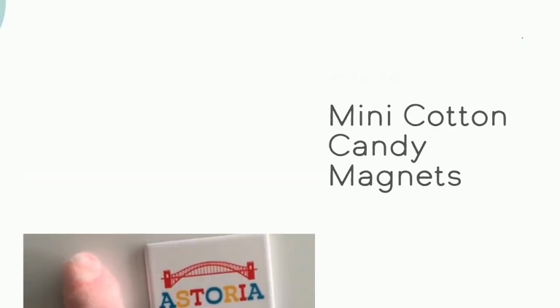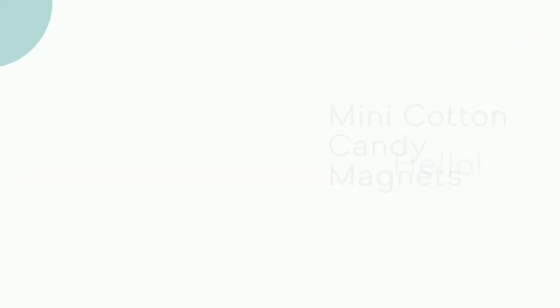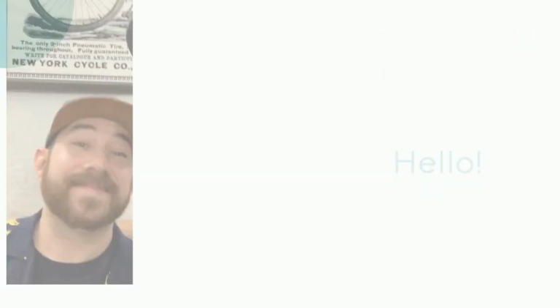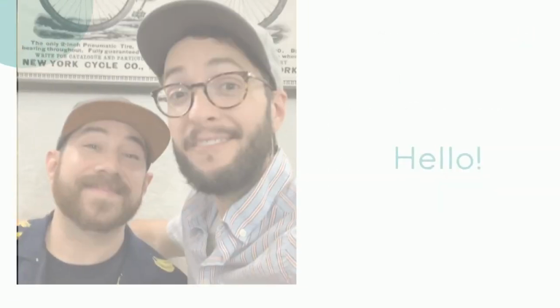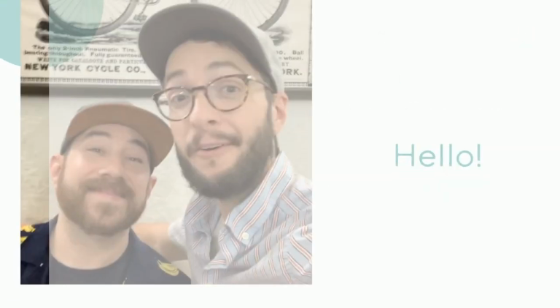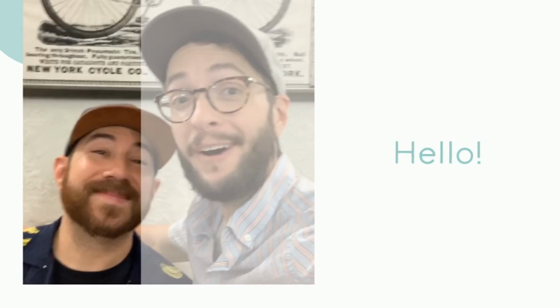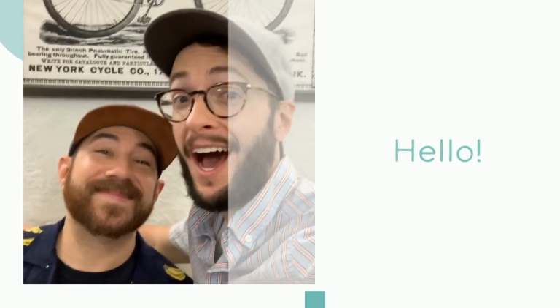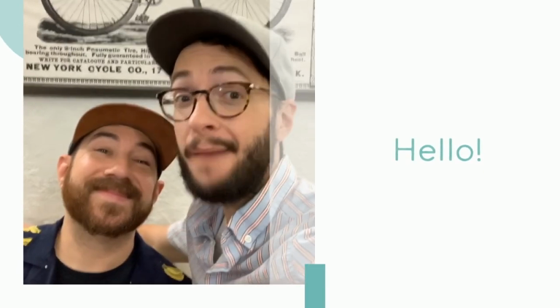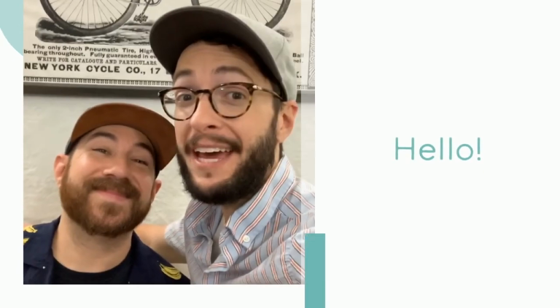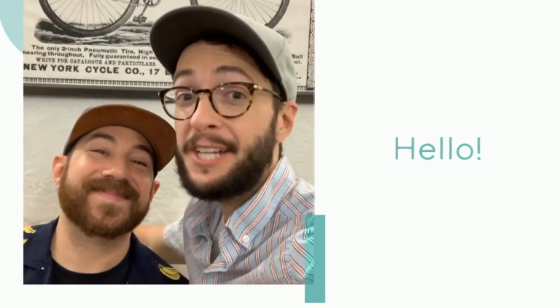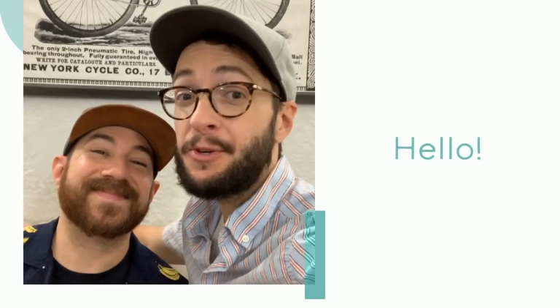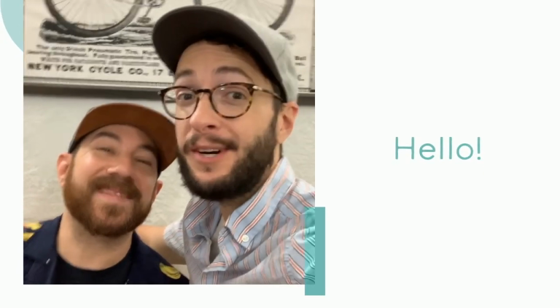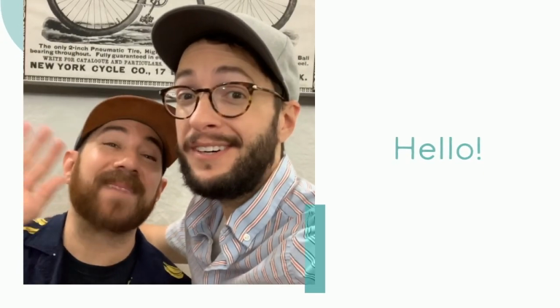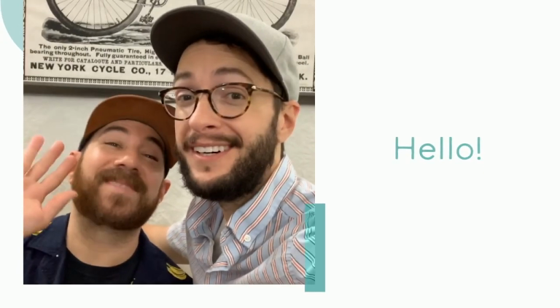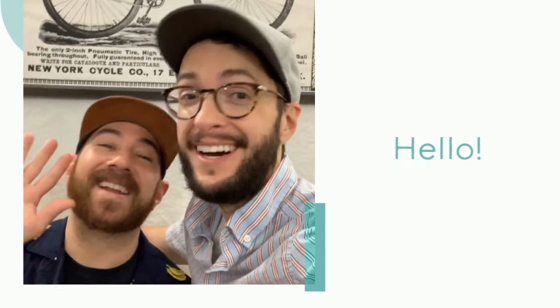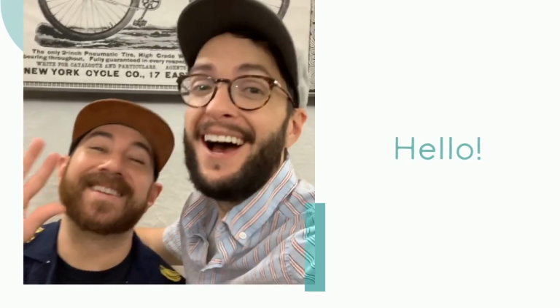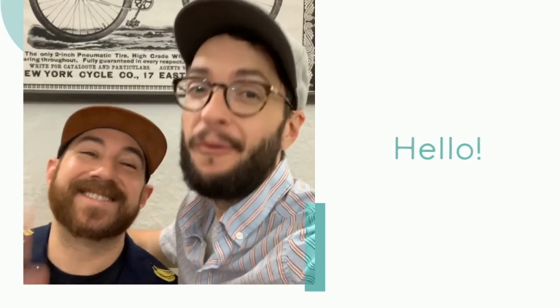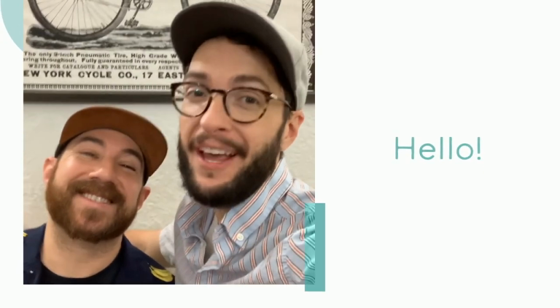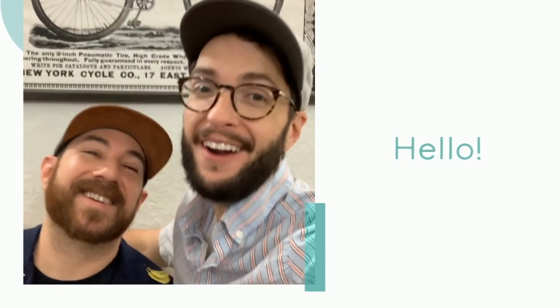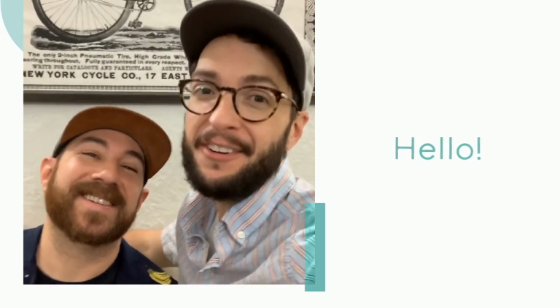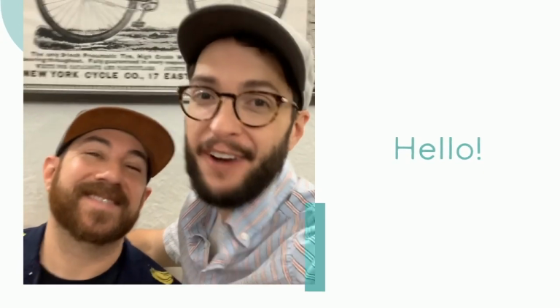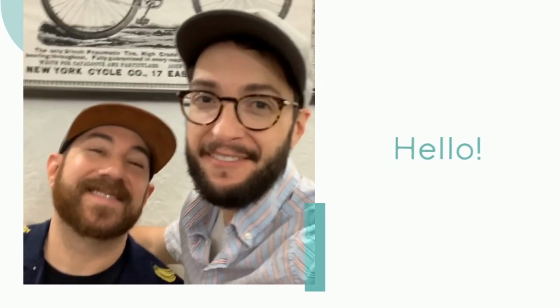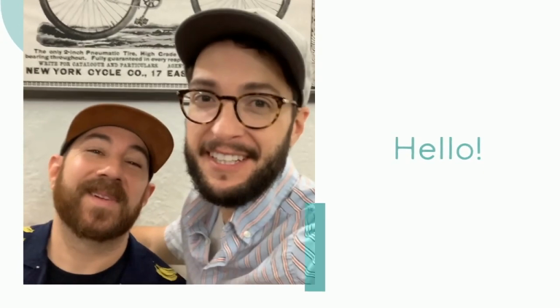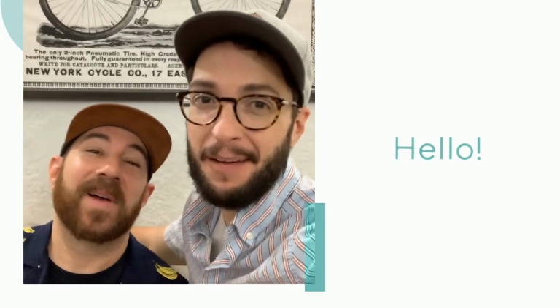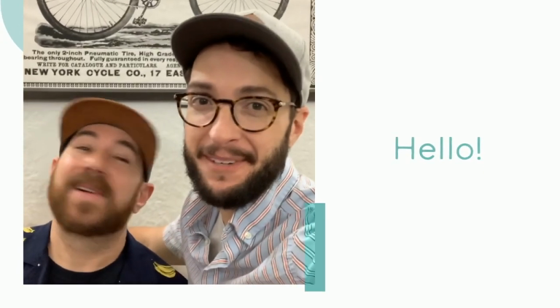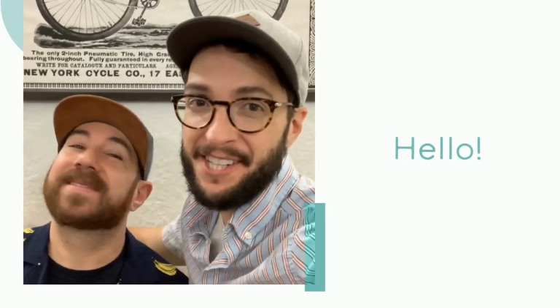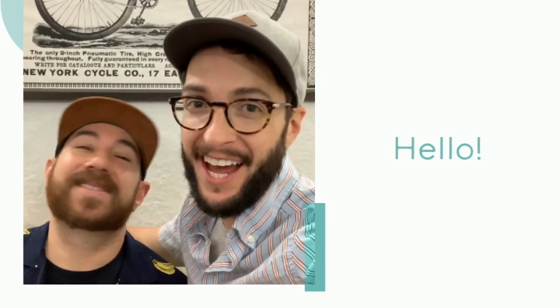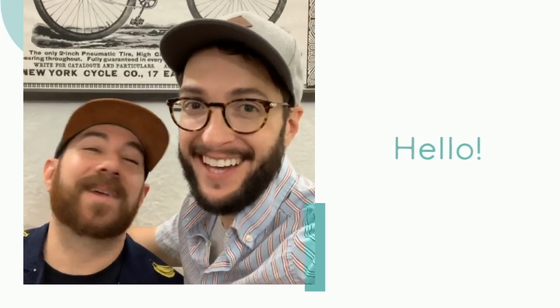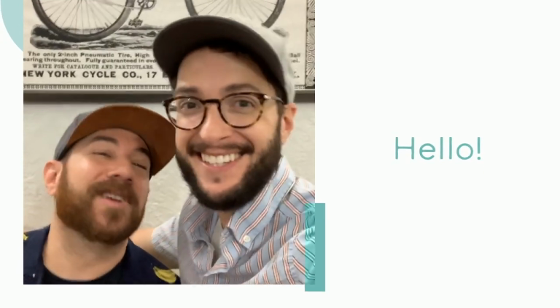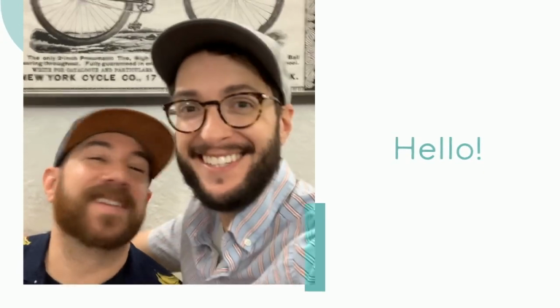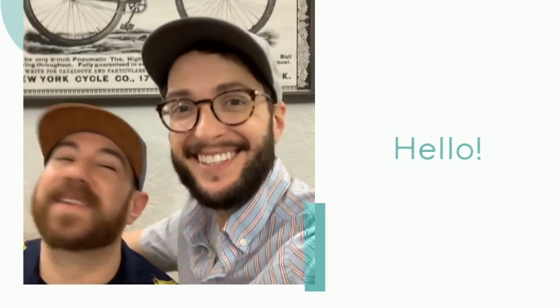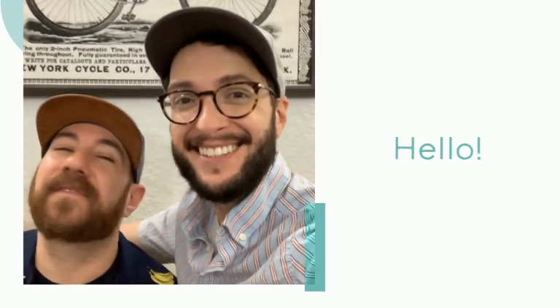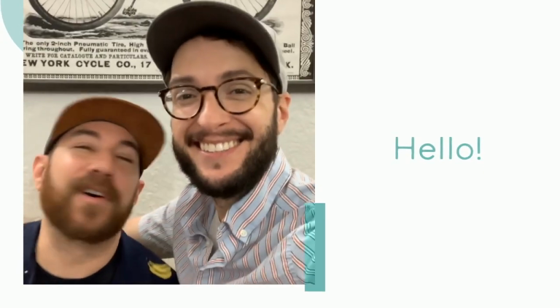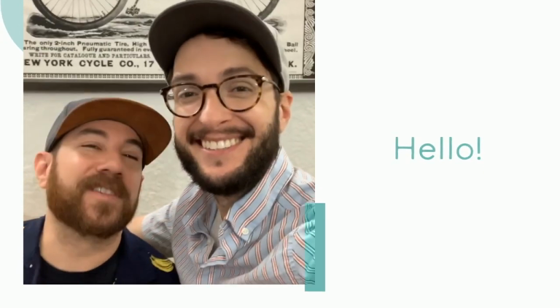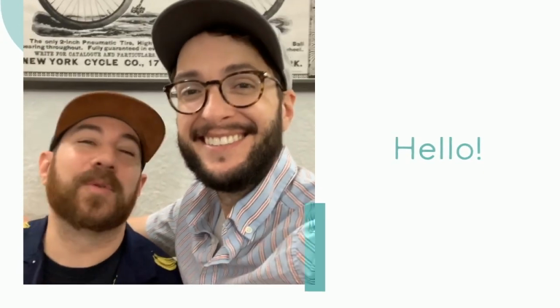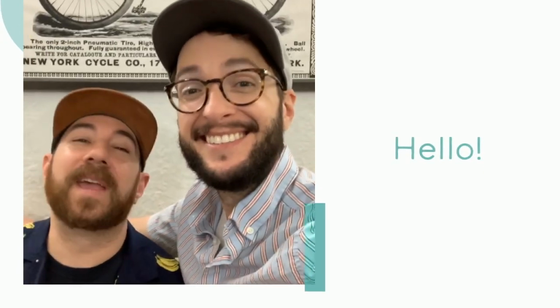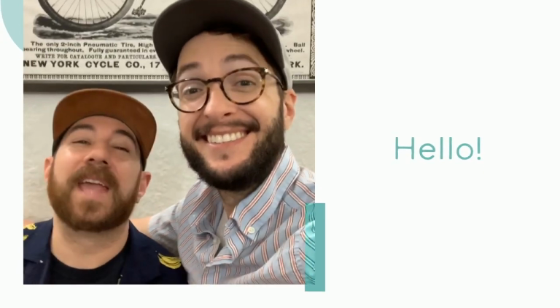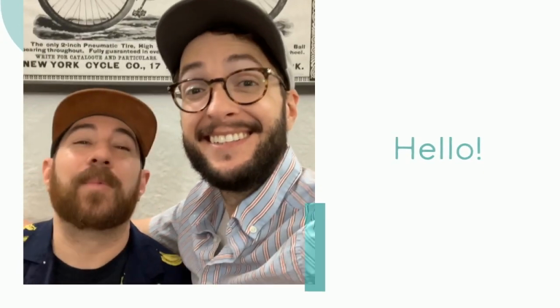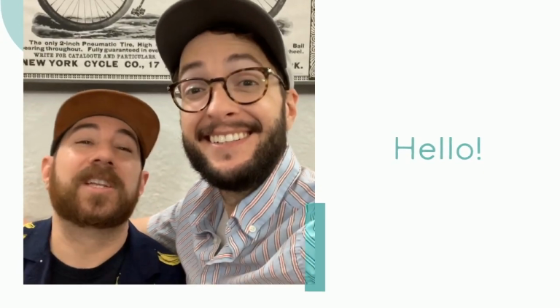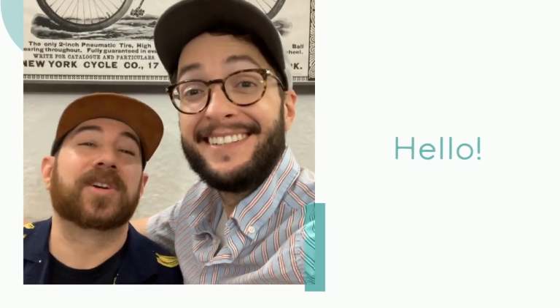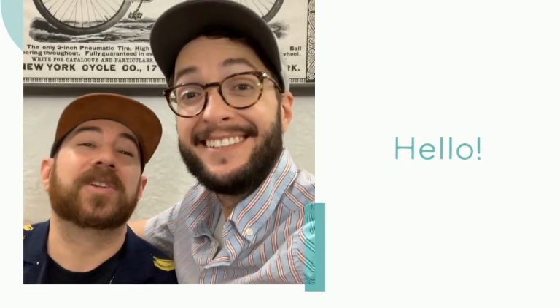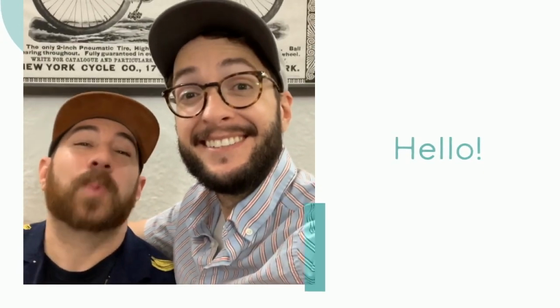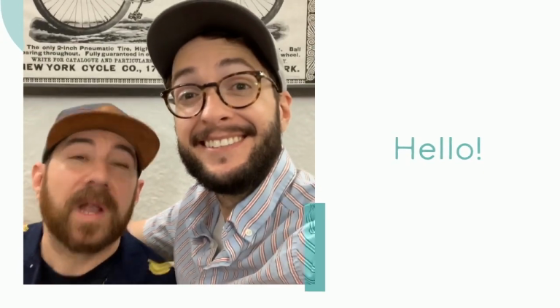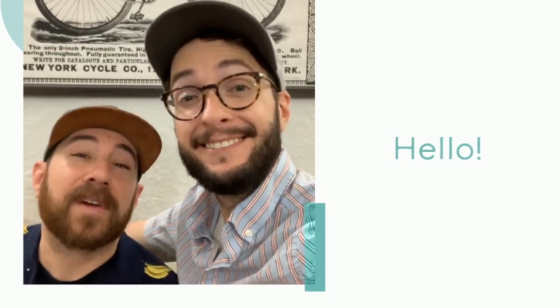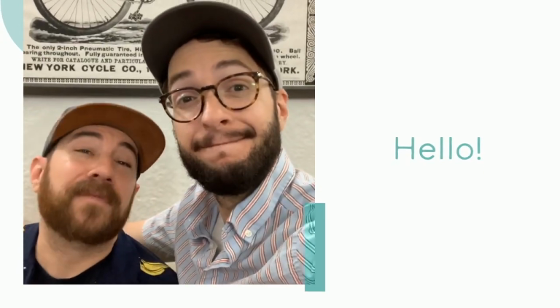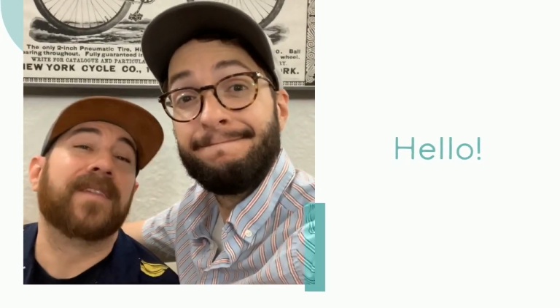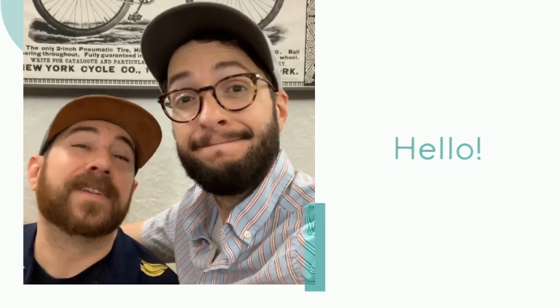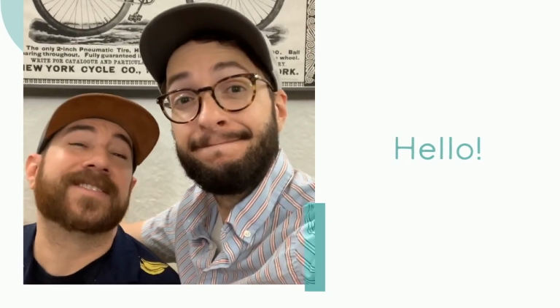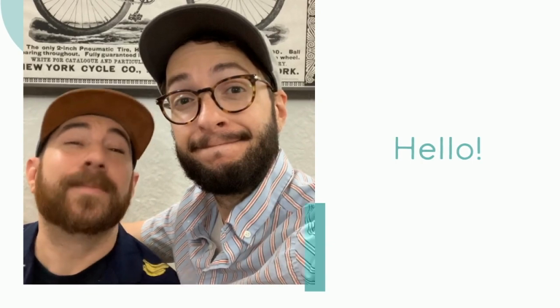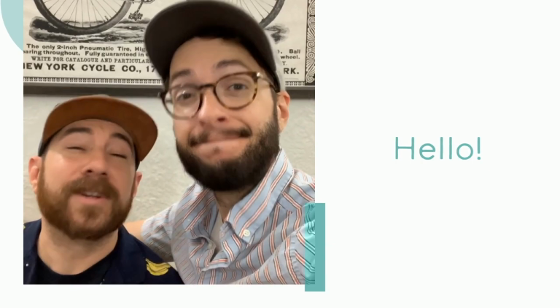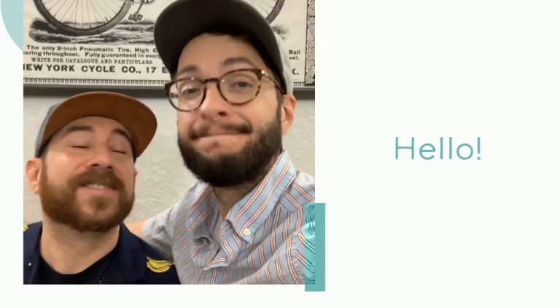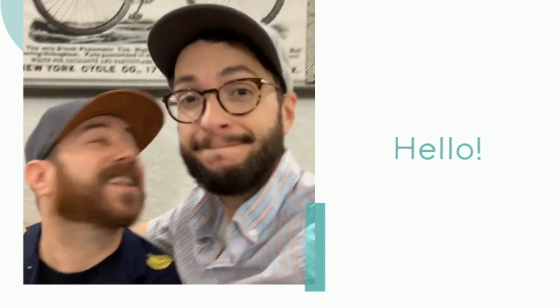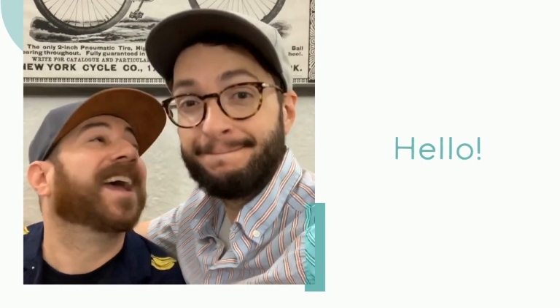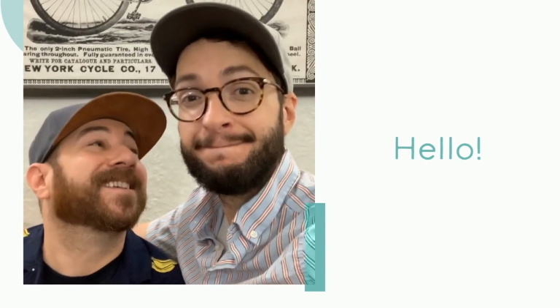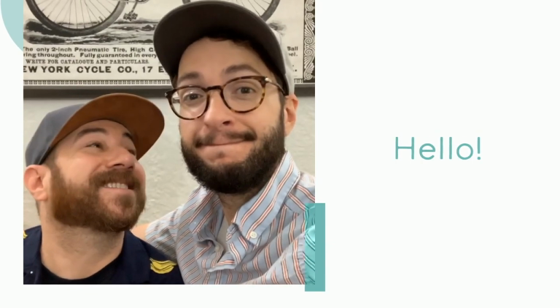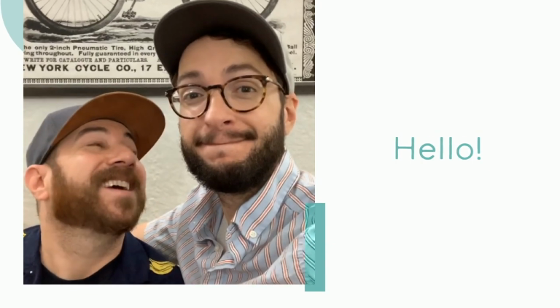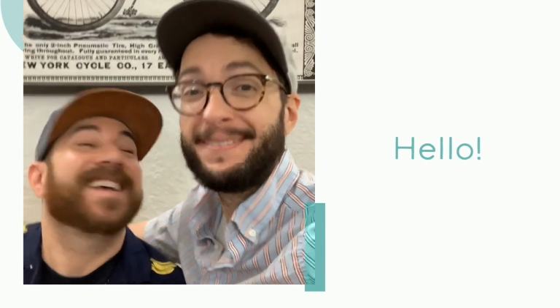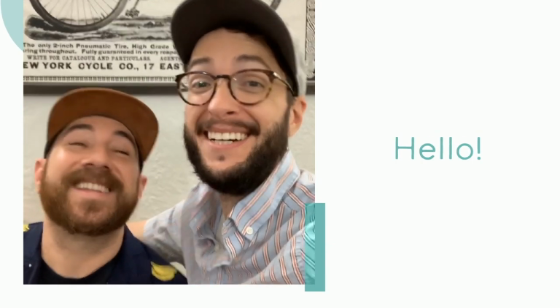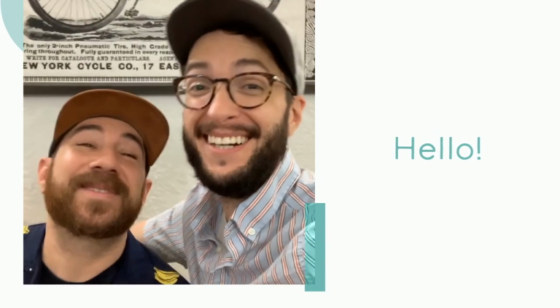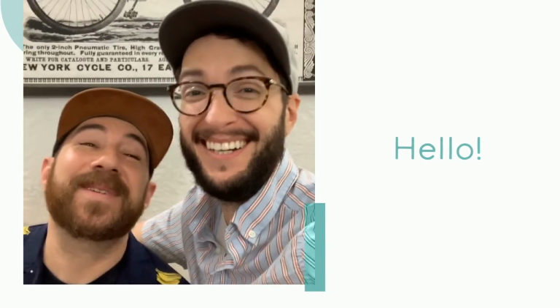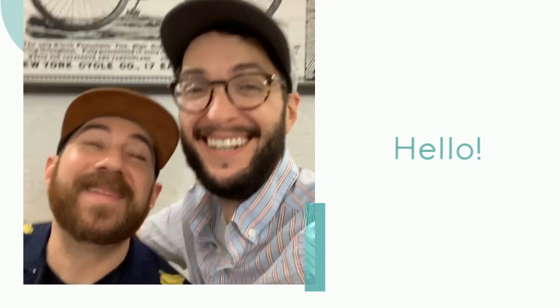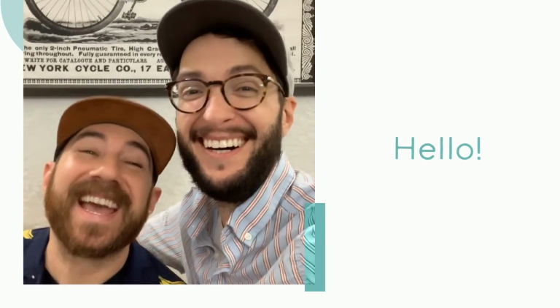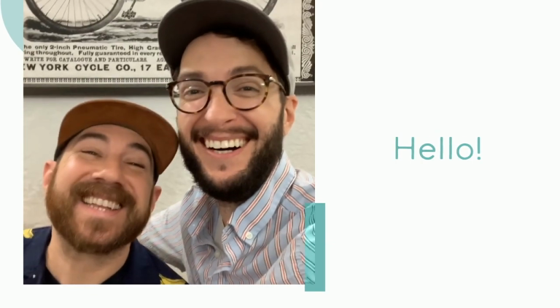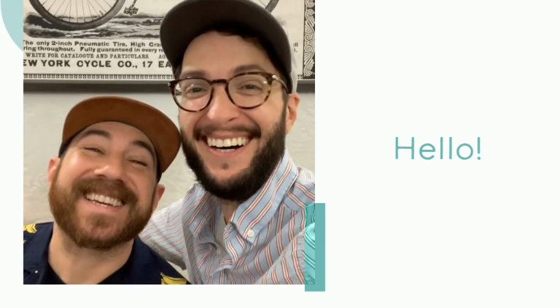Hey everyone, I'm Andrew. I'm Dennis. We are the Crafty Lumberjacks. Summer is in full swing and we turned one of our favorite summer snacks into a magnet.